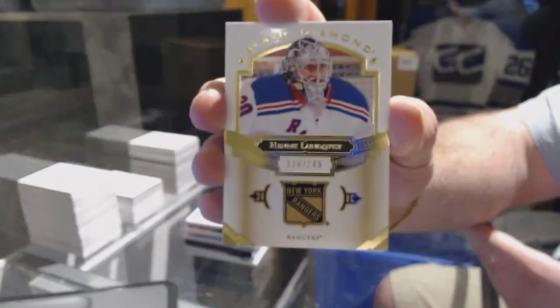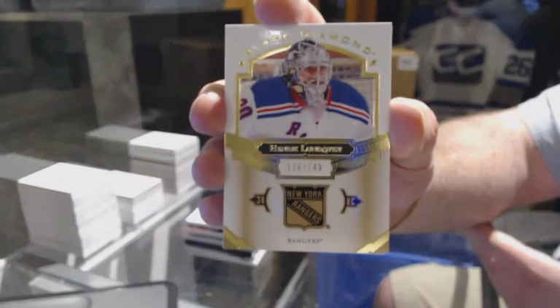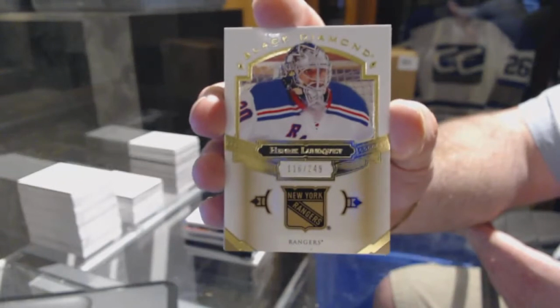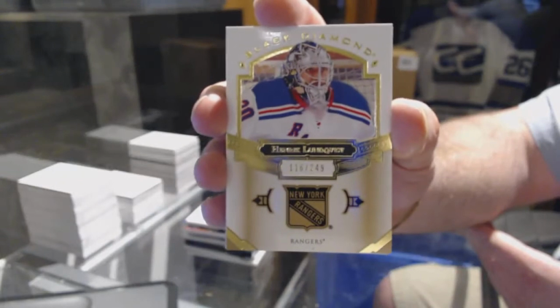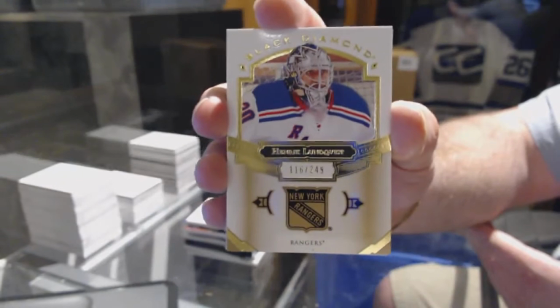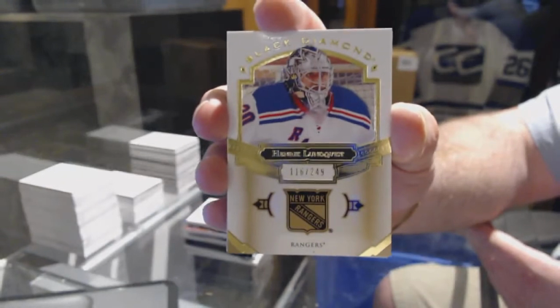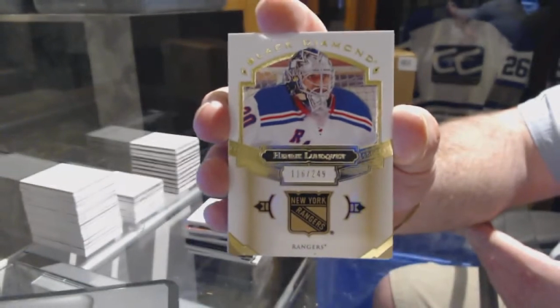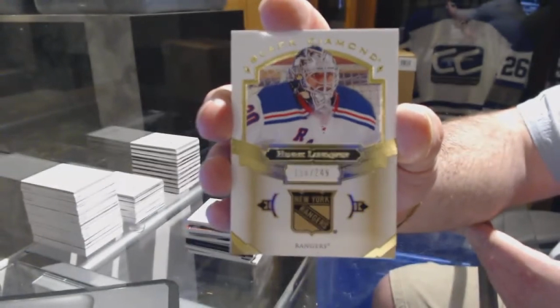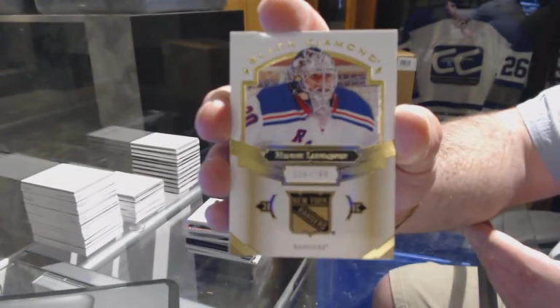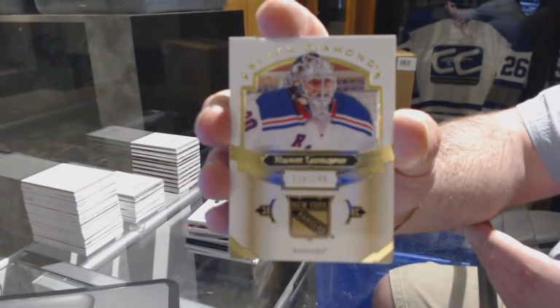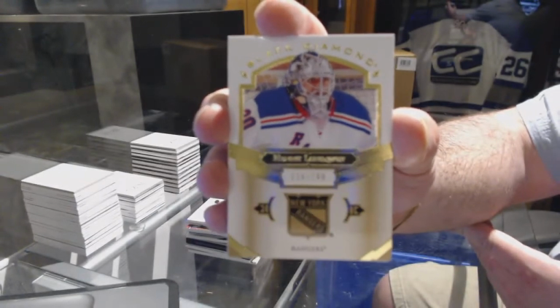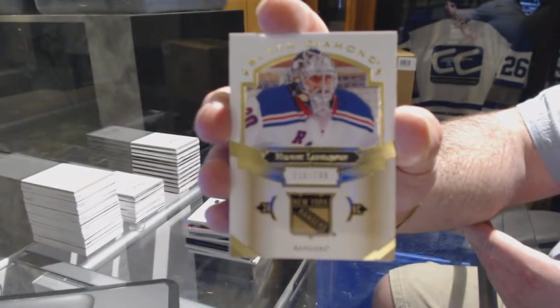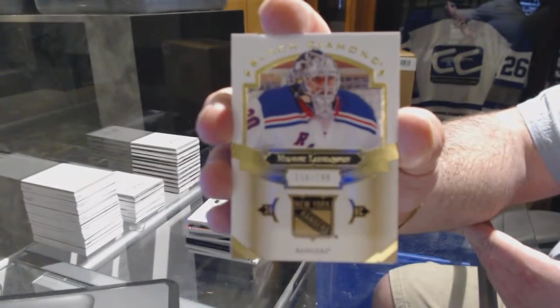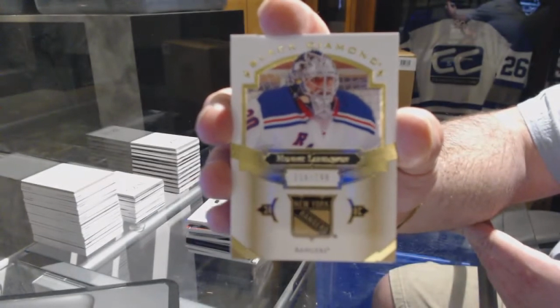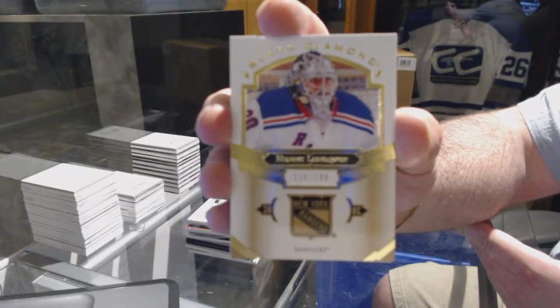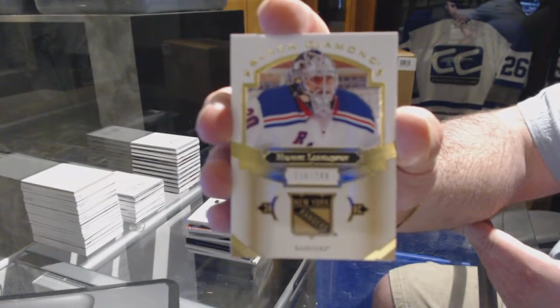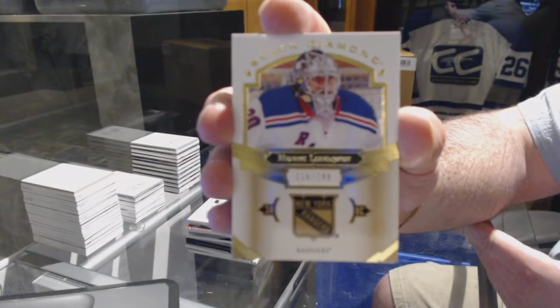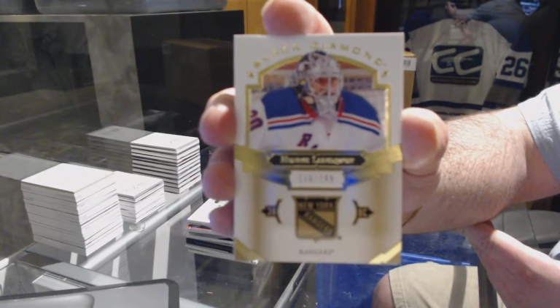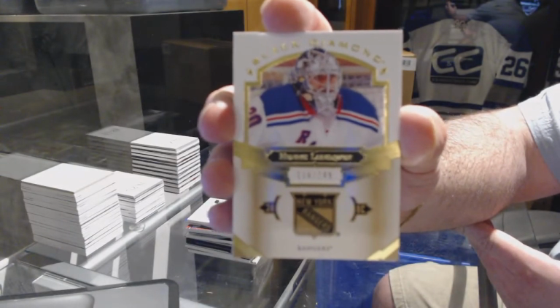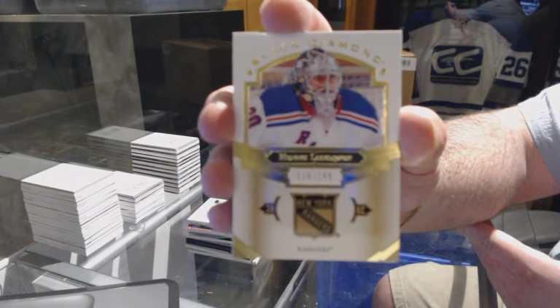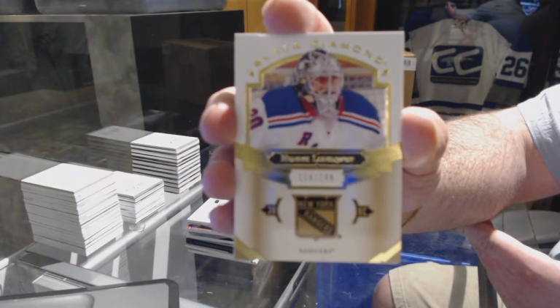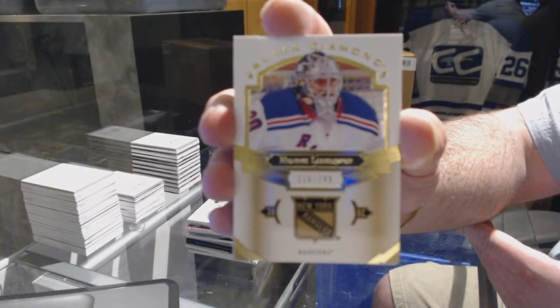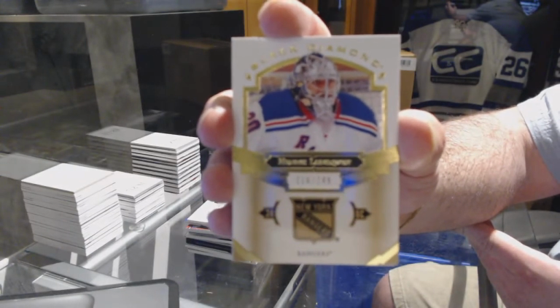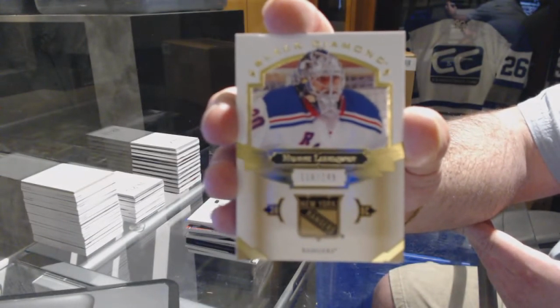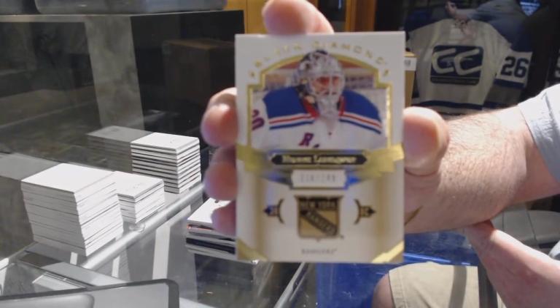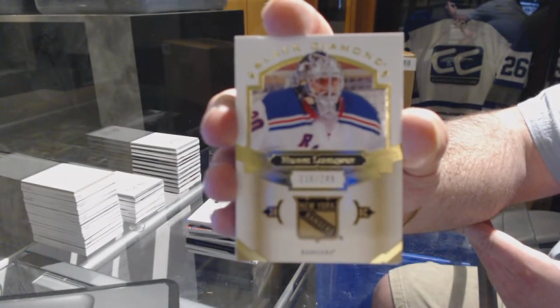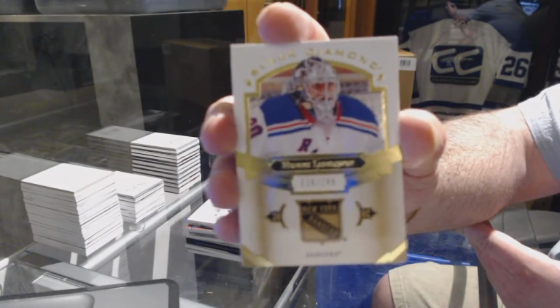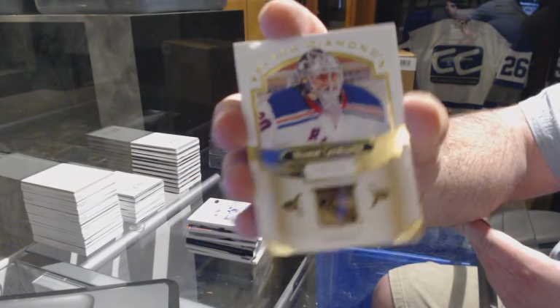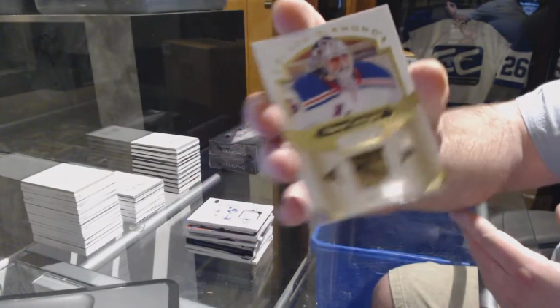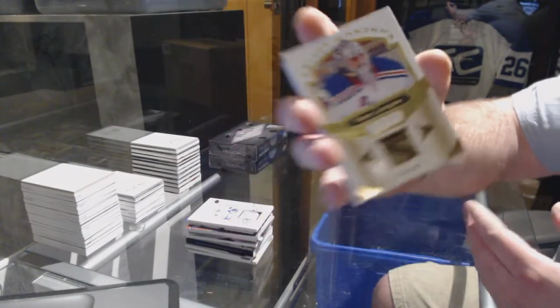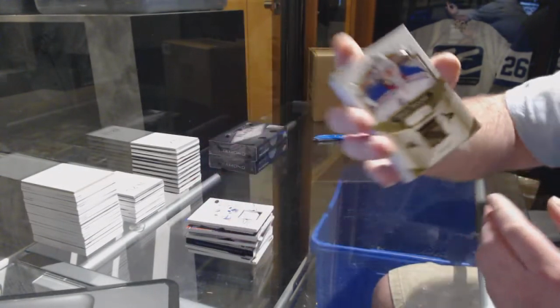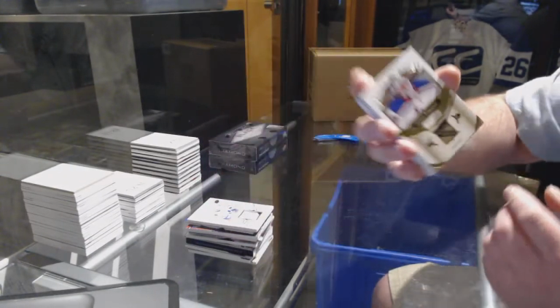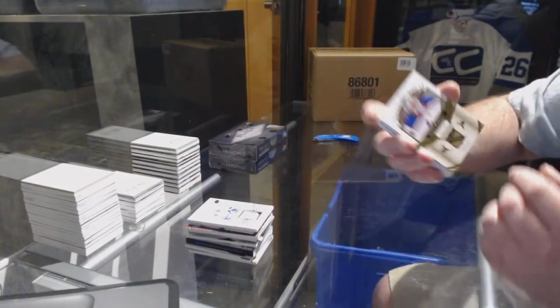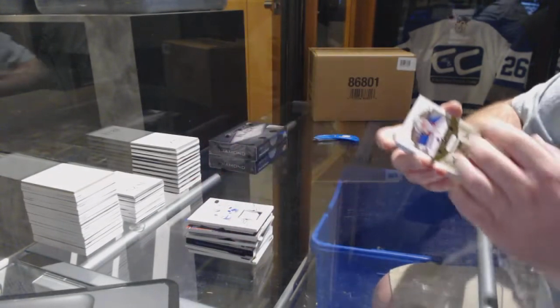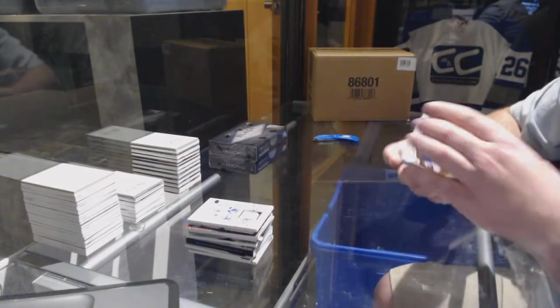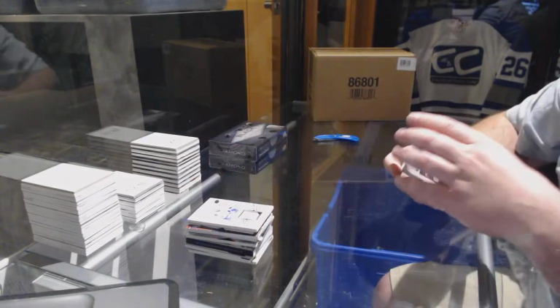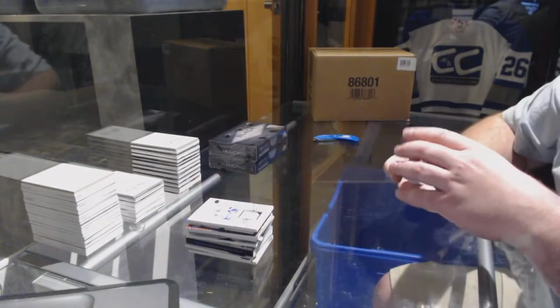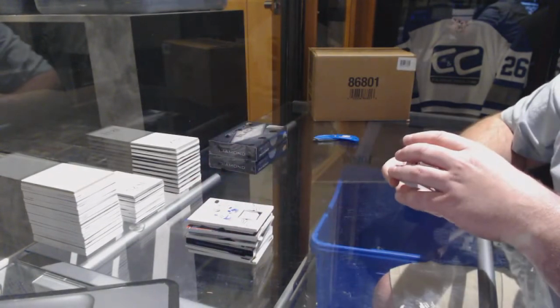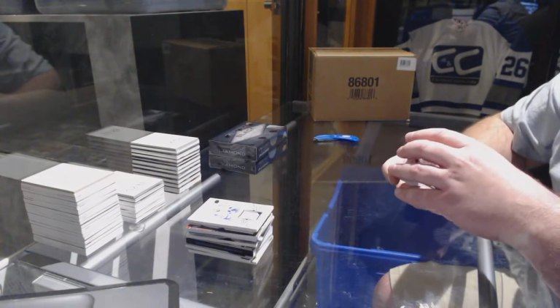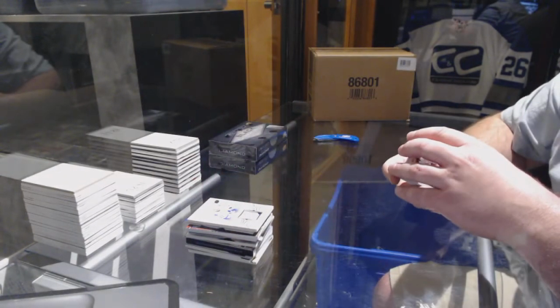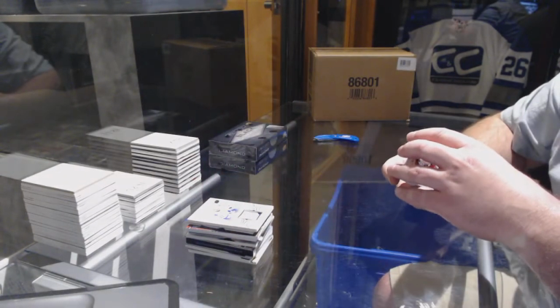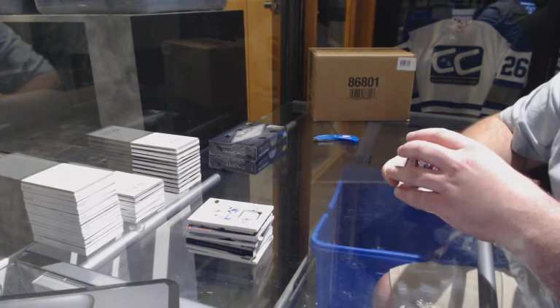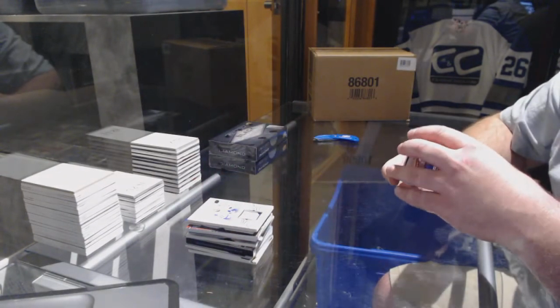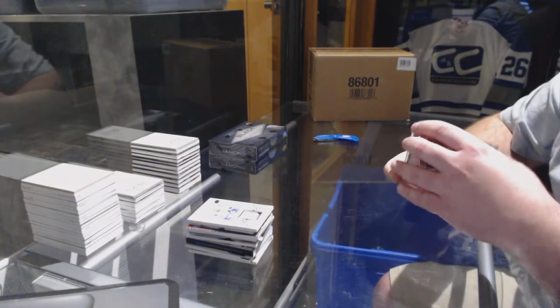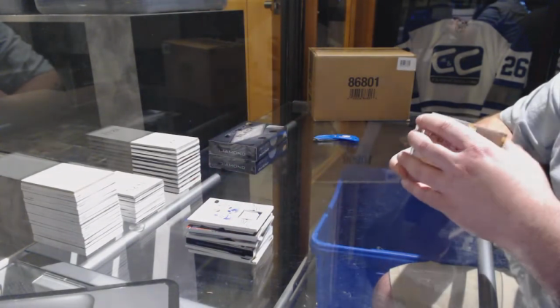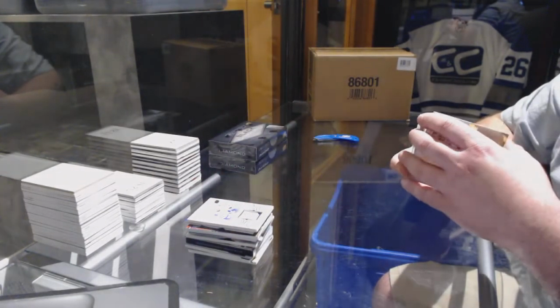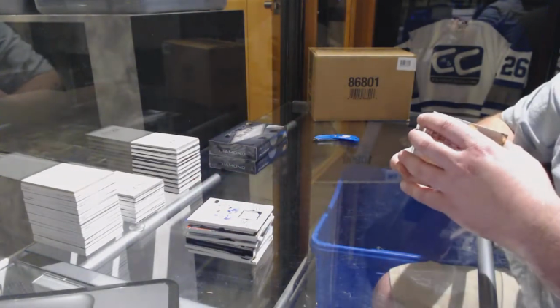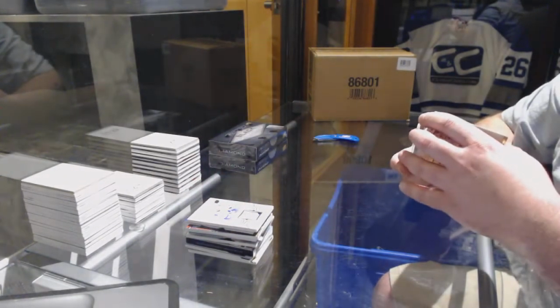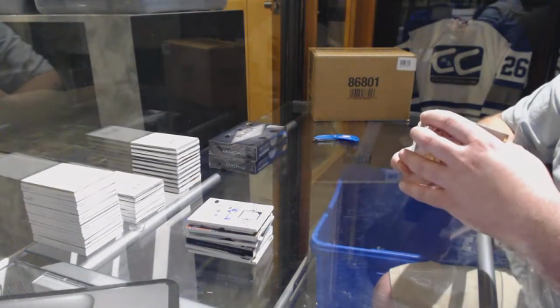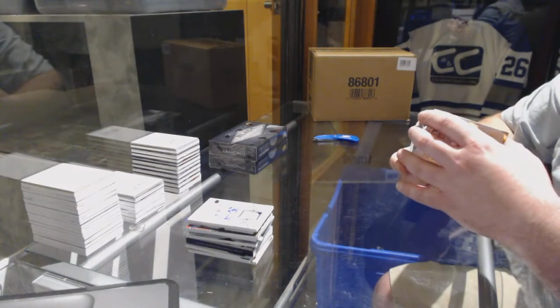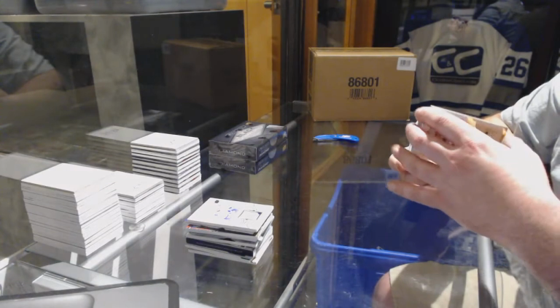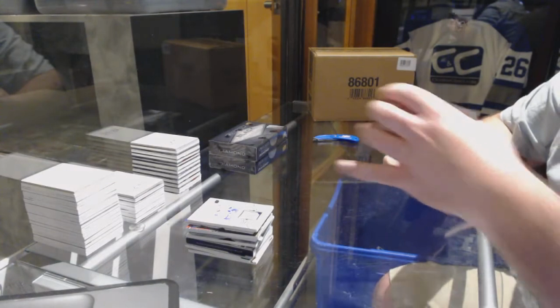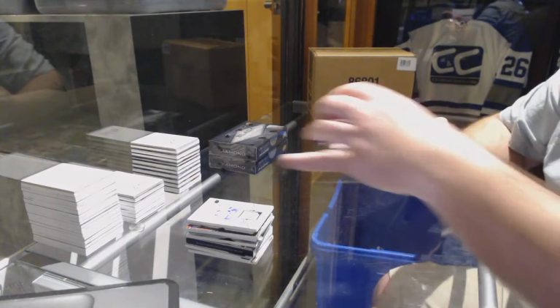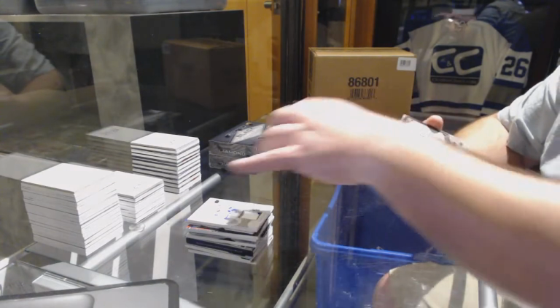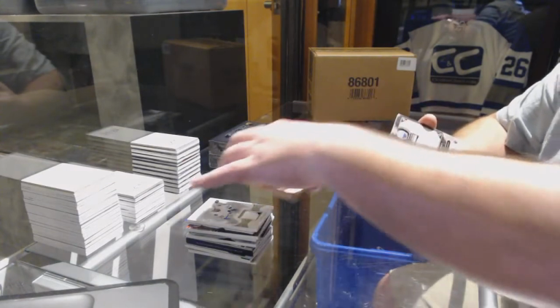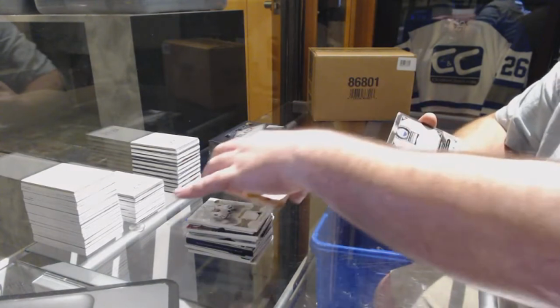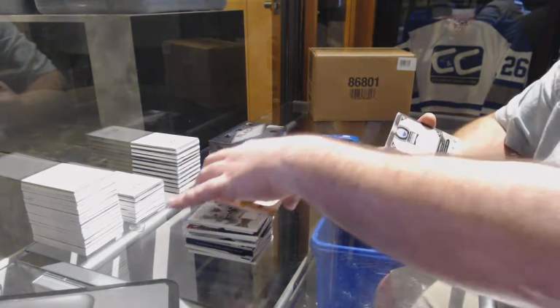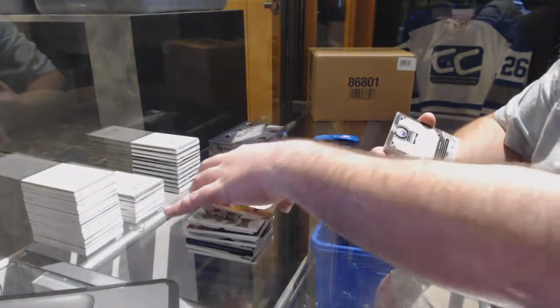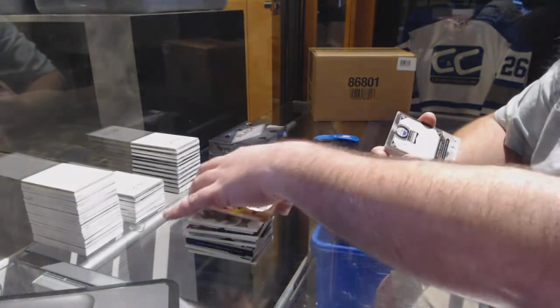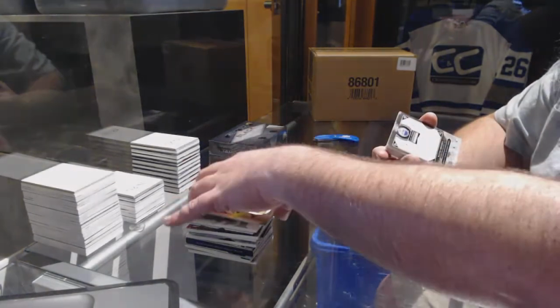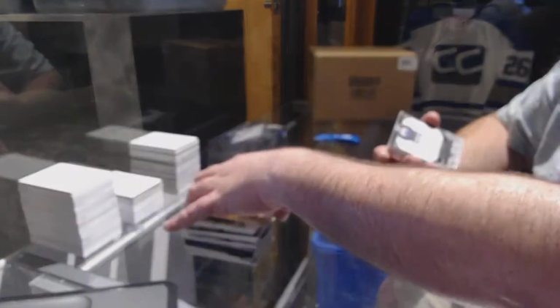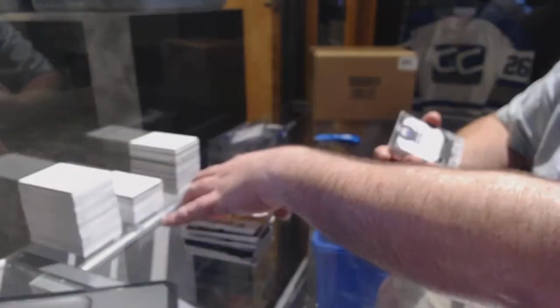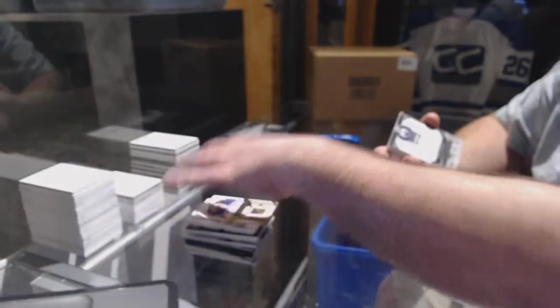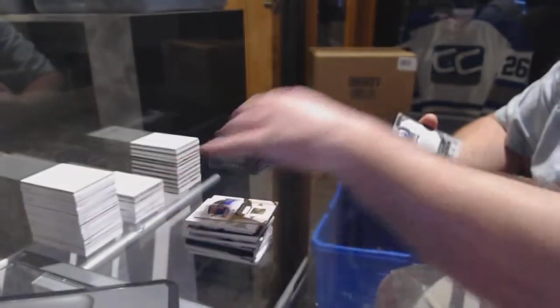Lundqvist. Lundqvist — that's how you actually say it. But he knows. I do know it. I'm just too excited.